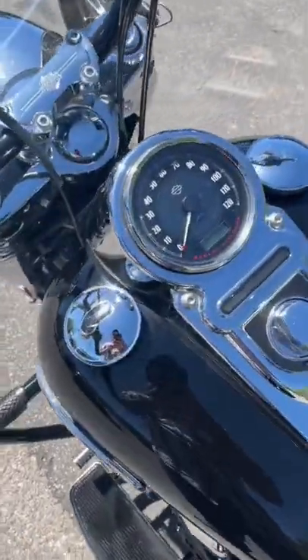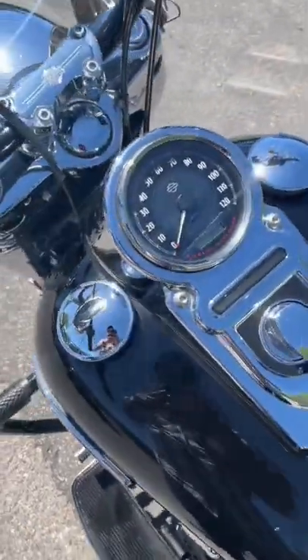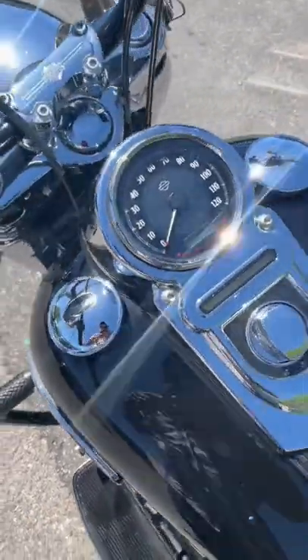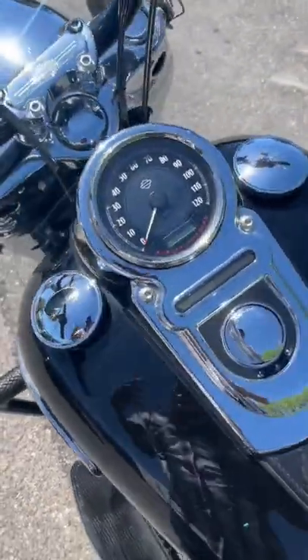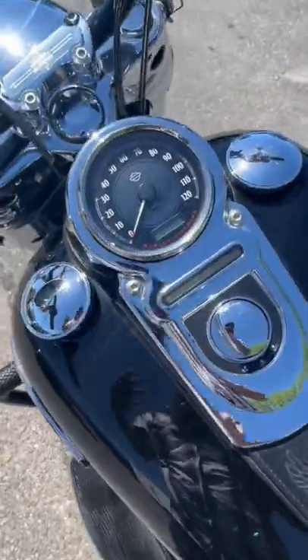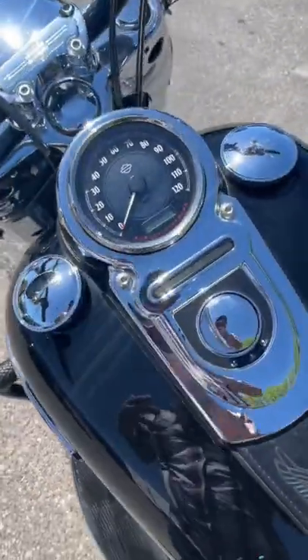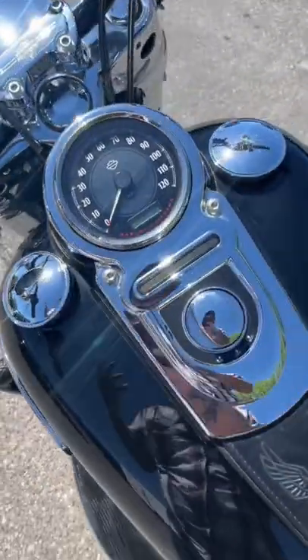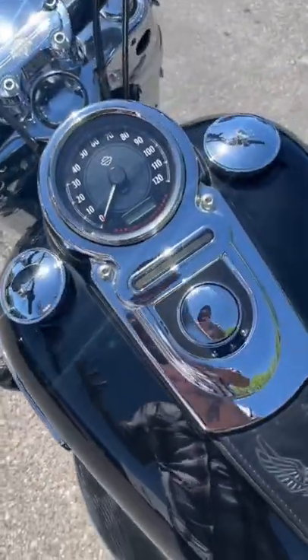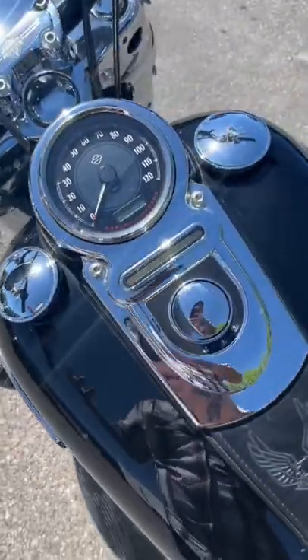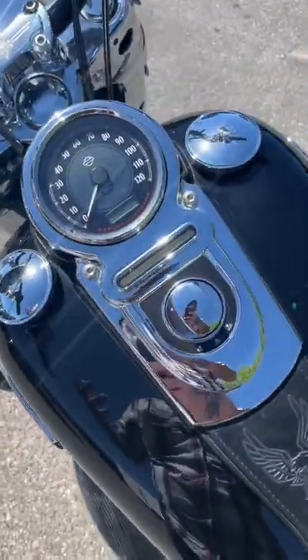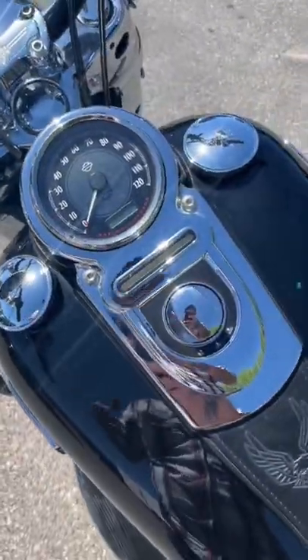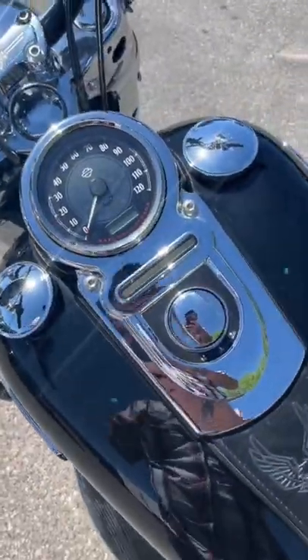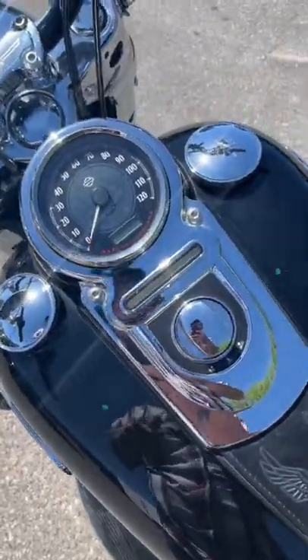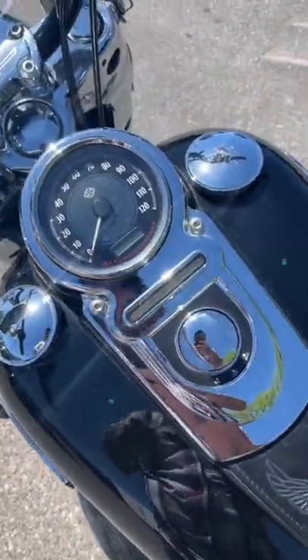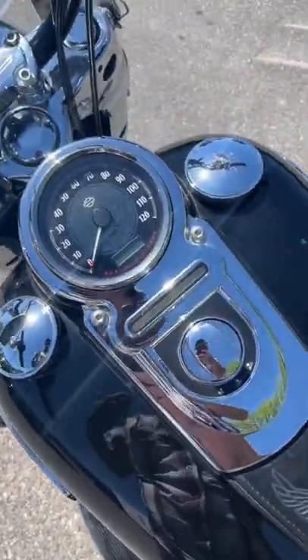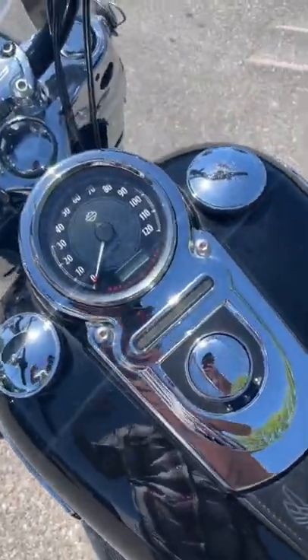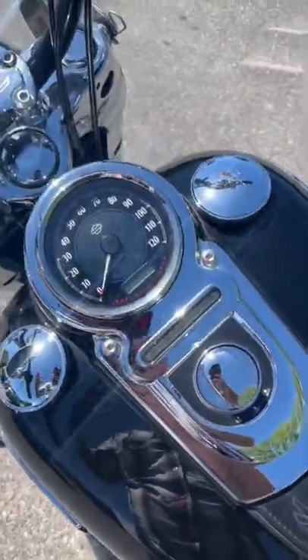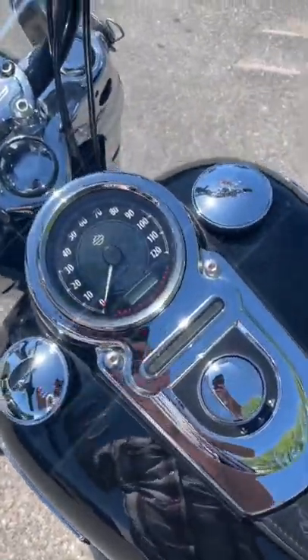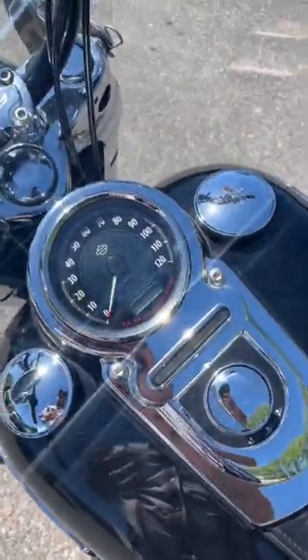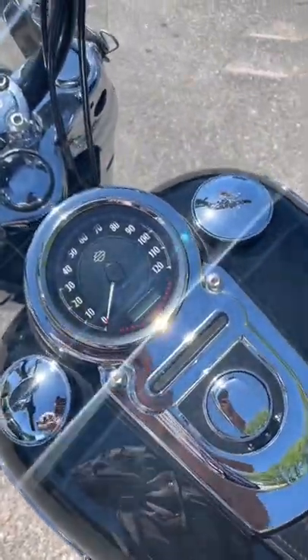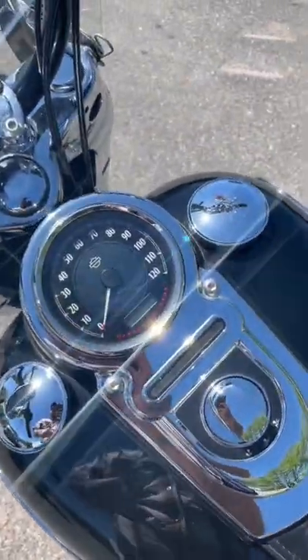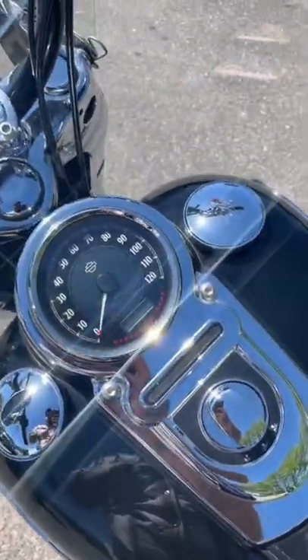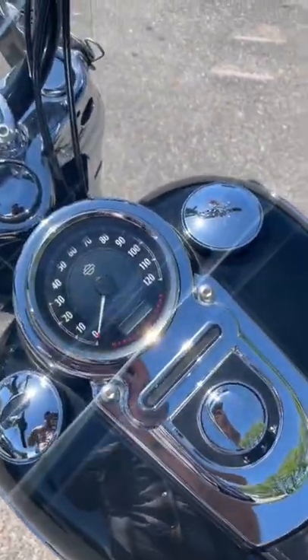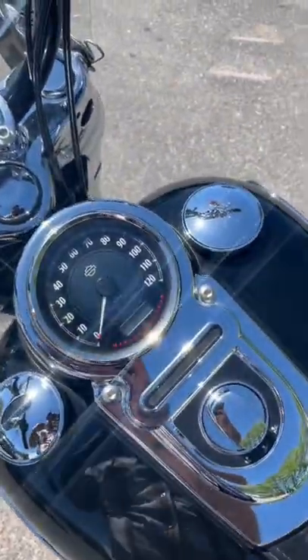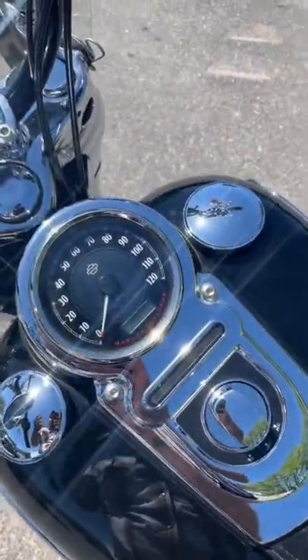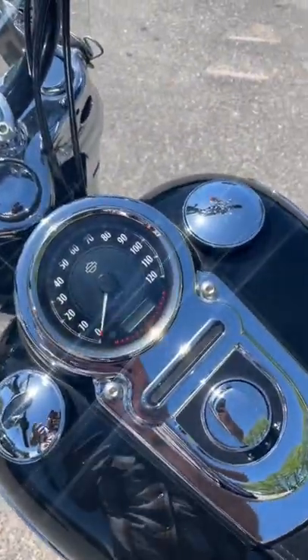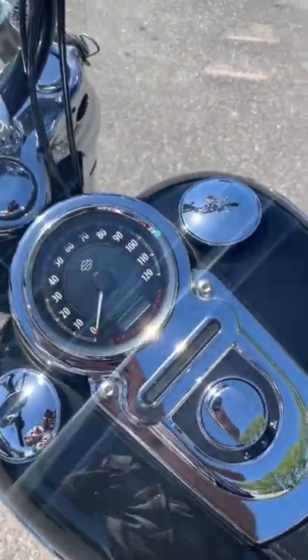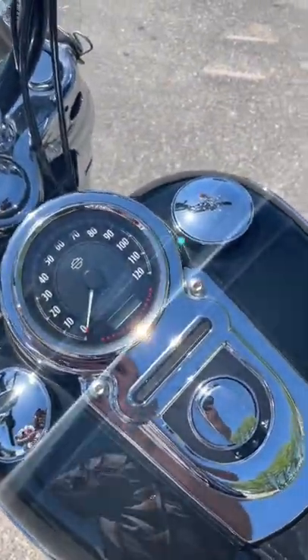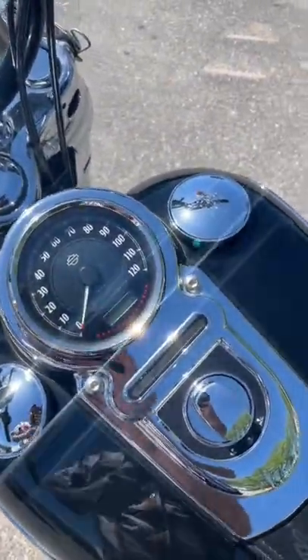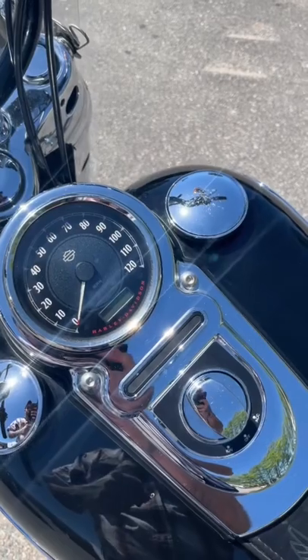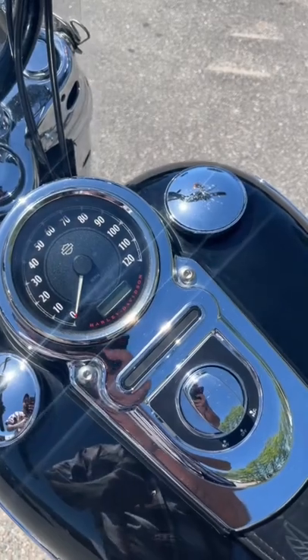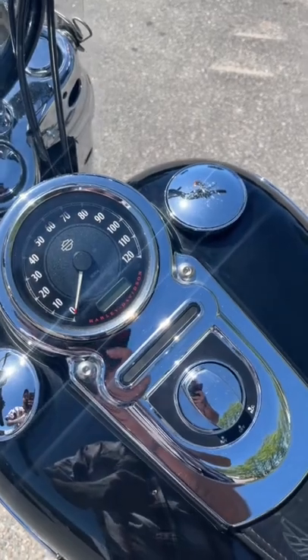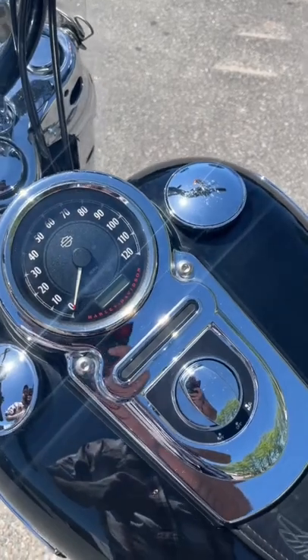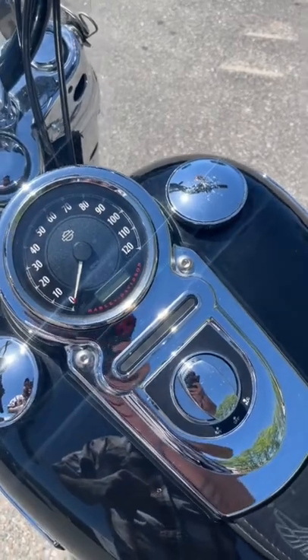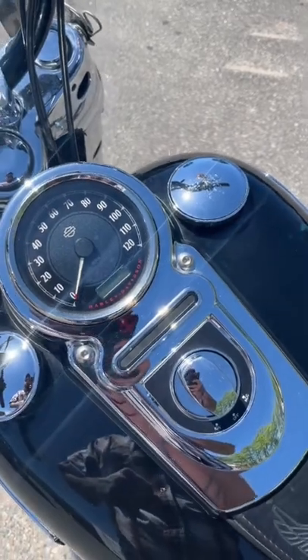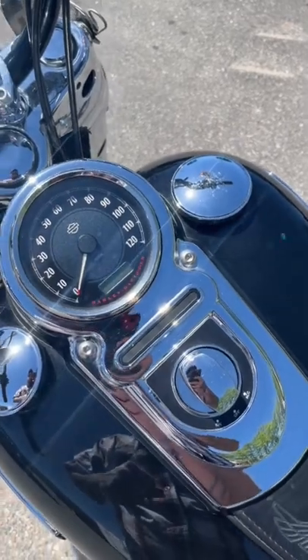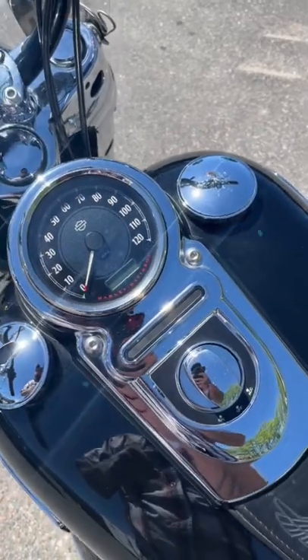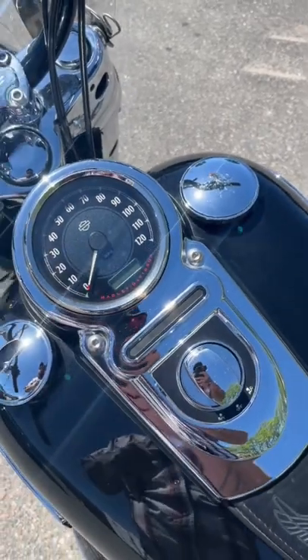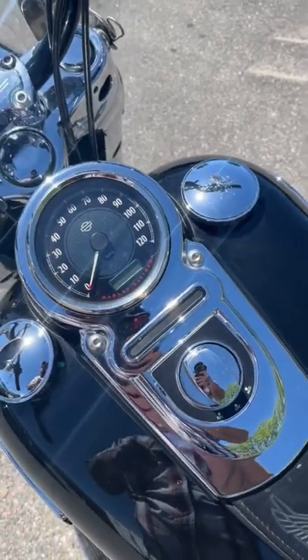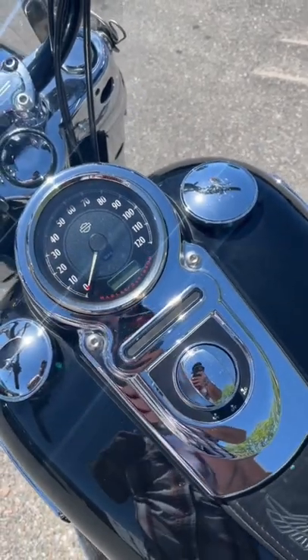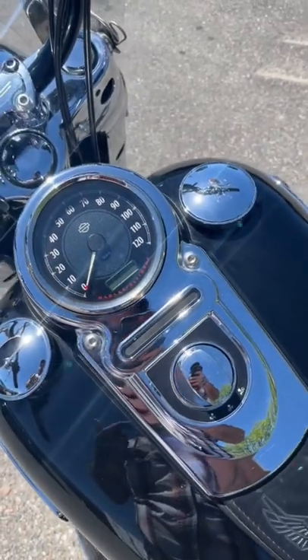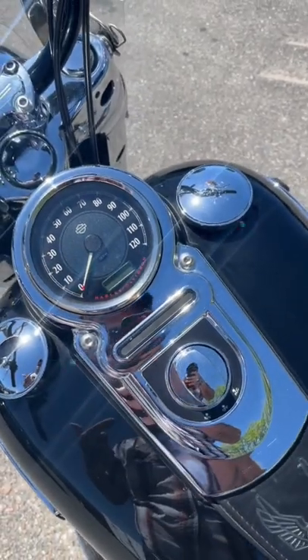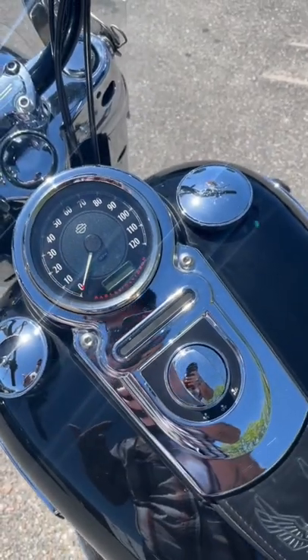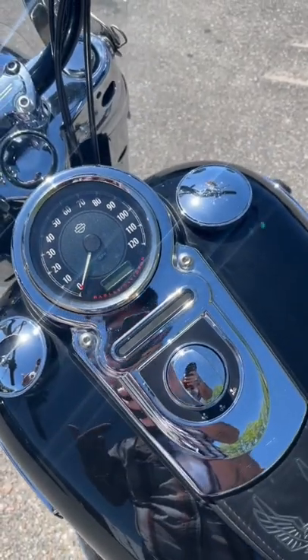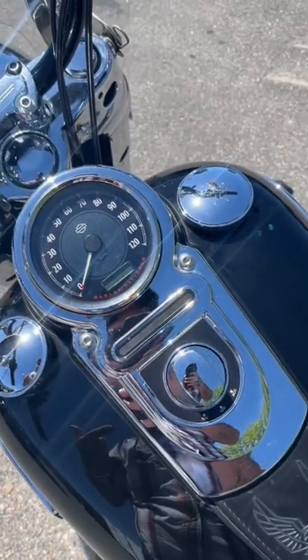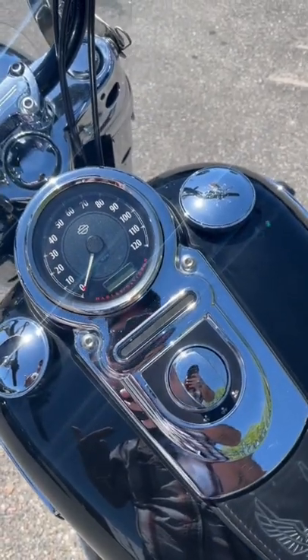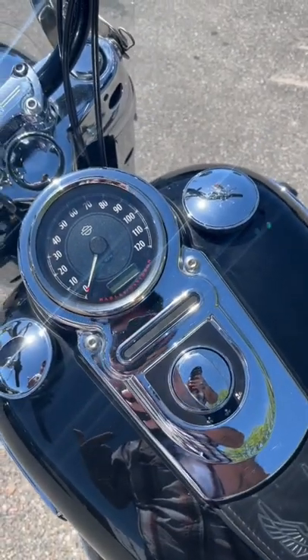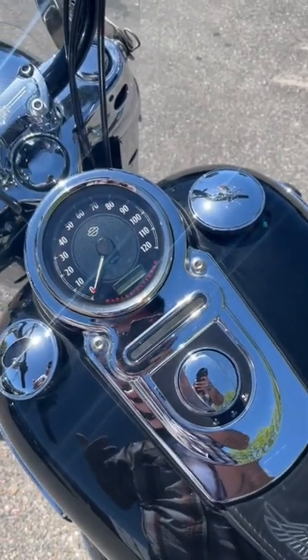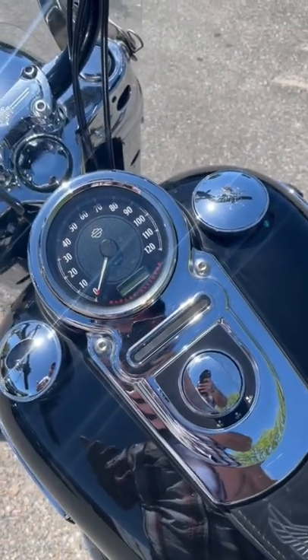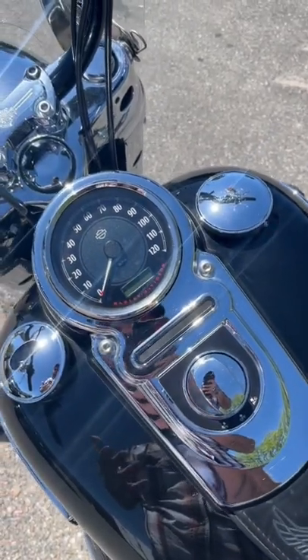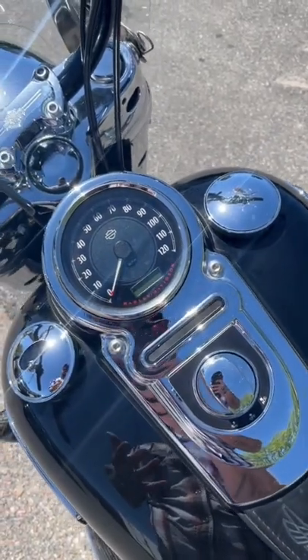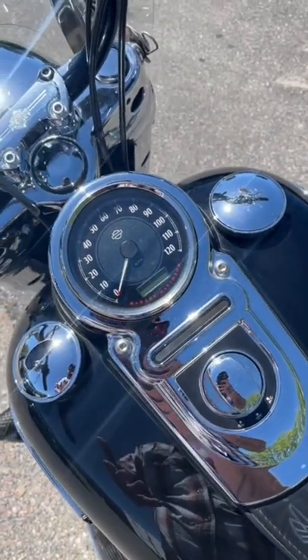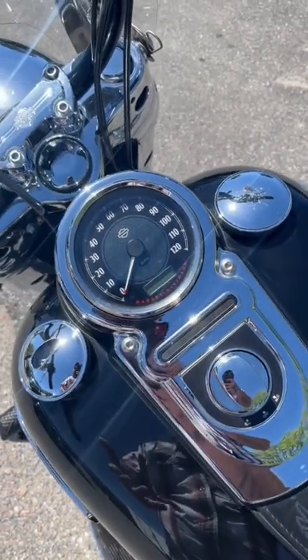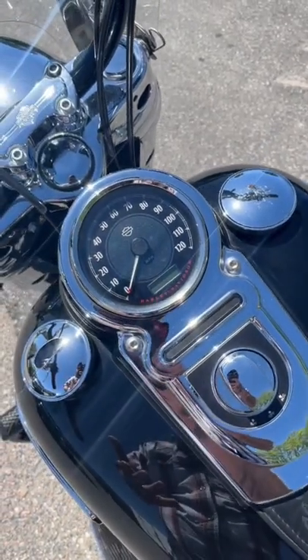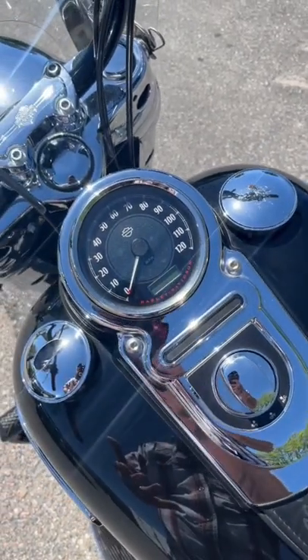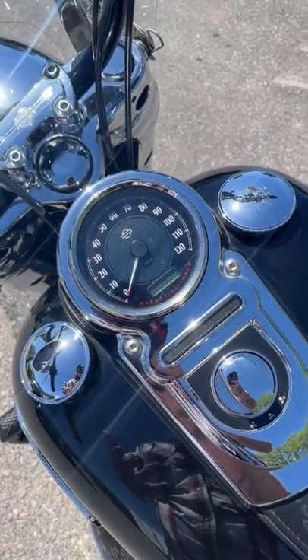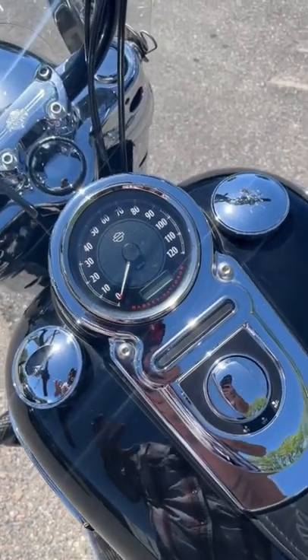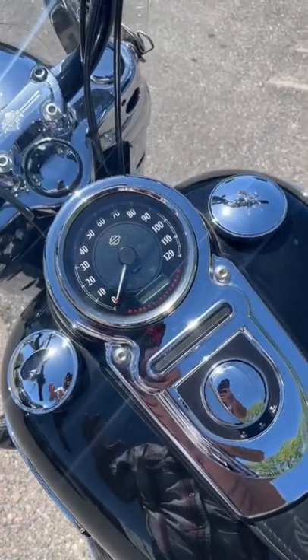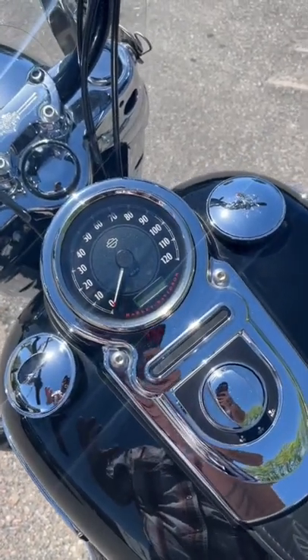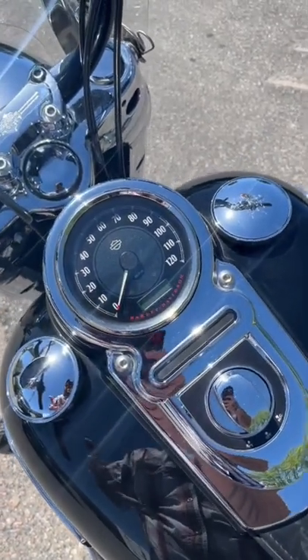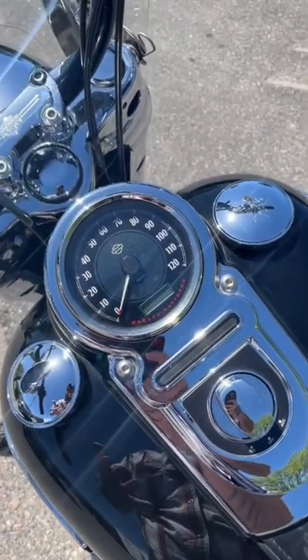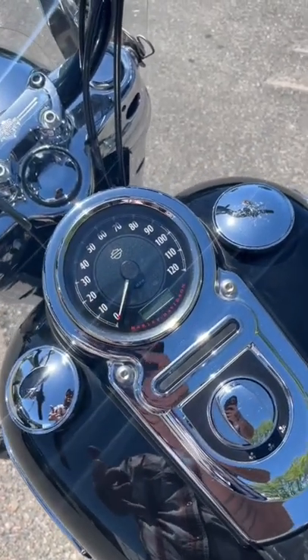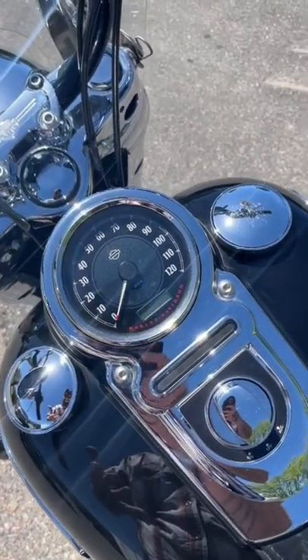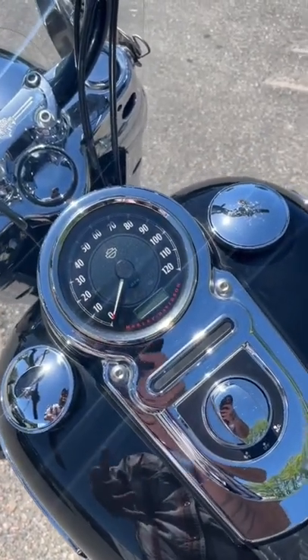Now this is a Dyna — it's built on the Dyna frame. It's got the 103 twin cam, so a lot of the same features you would expect from a Dyna.